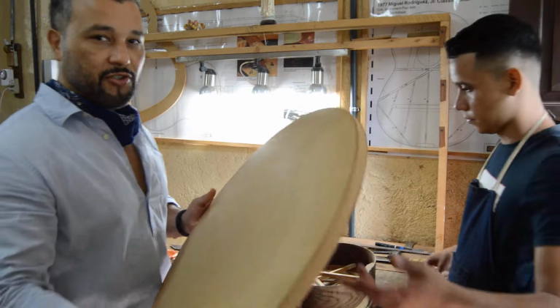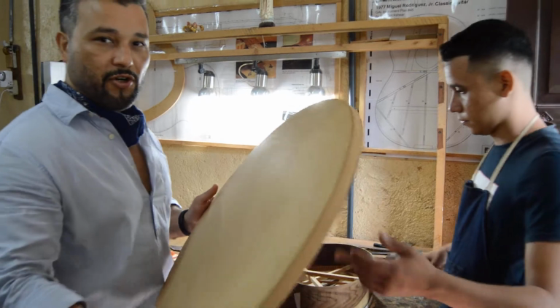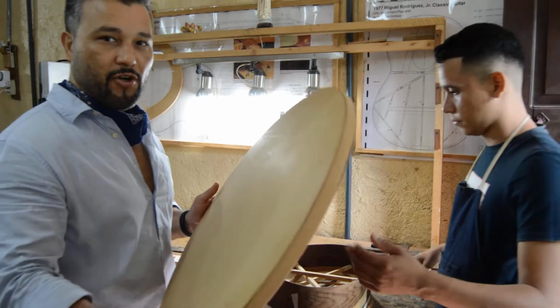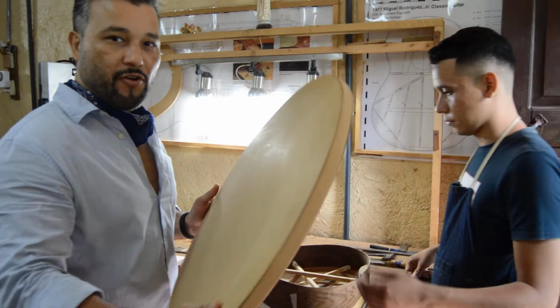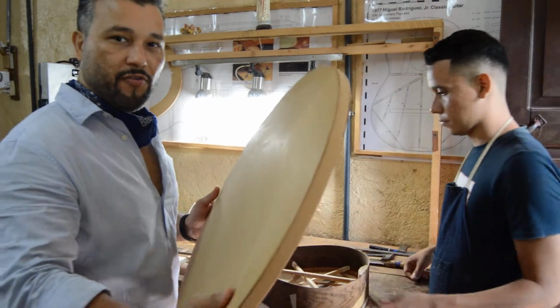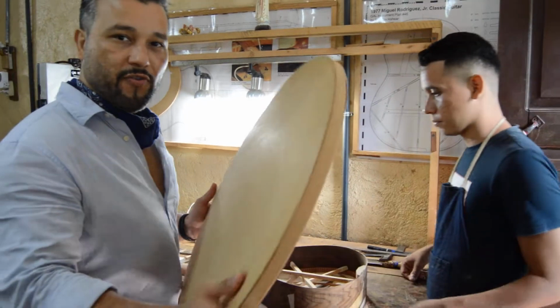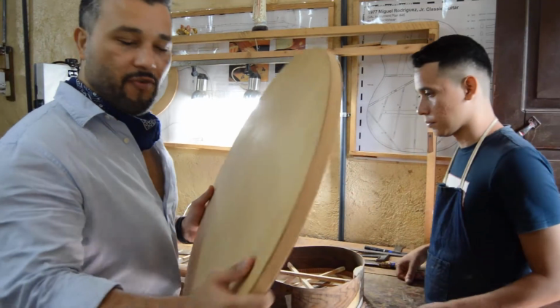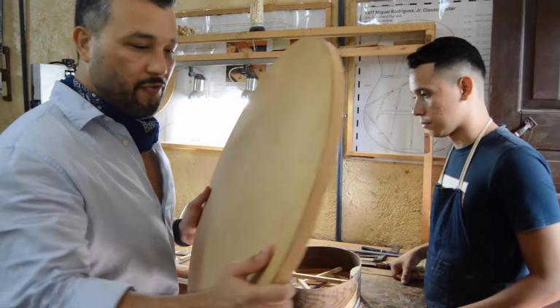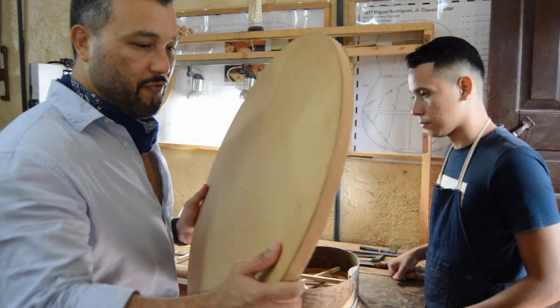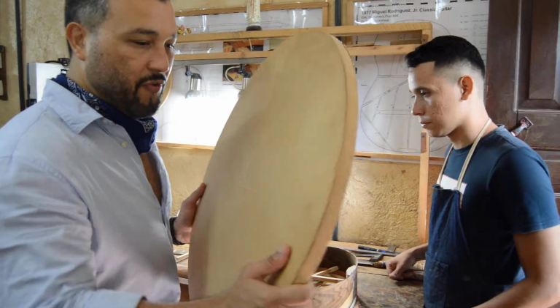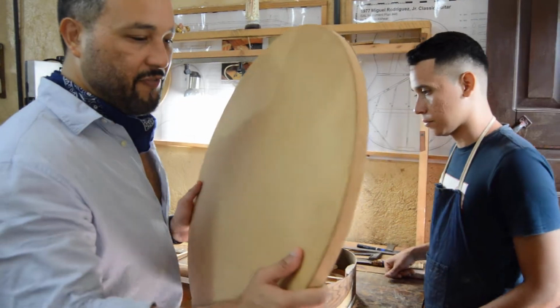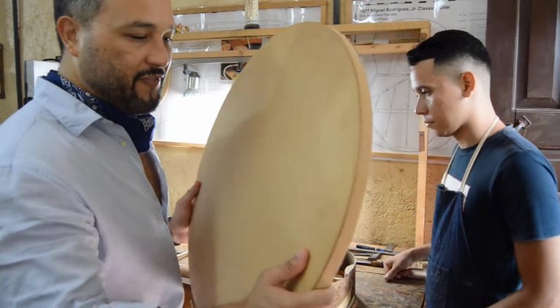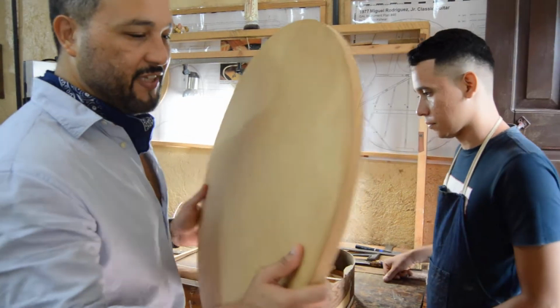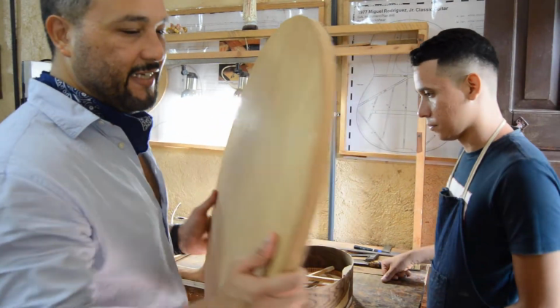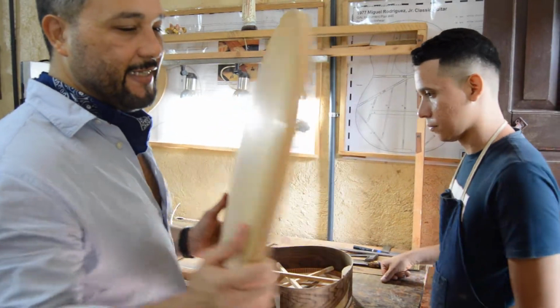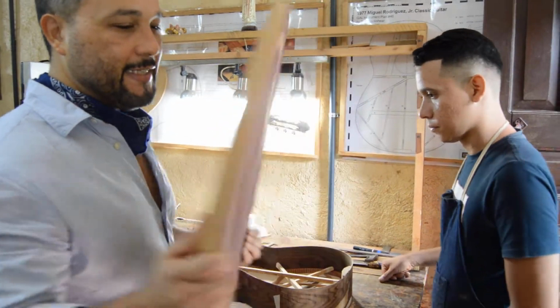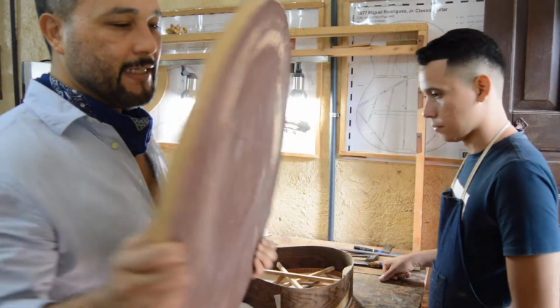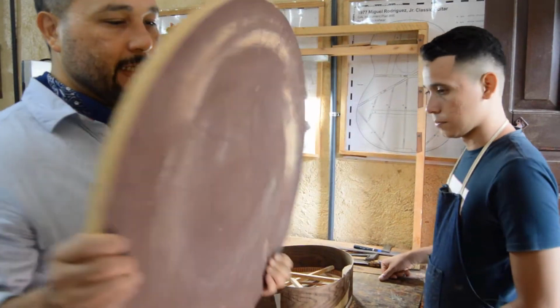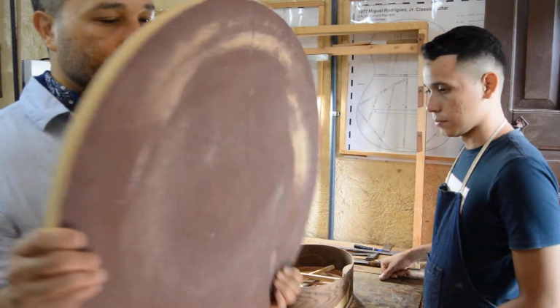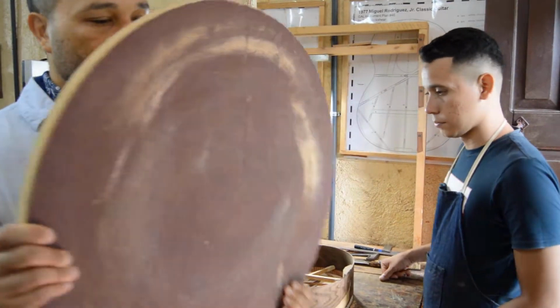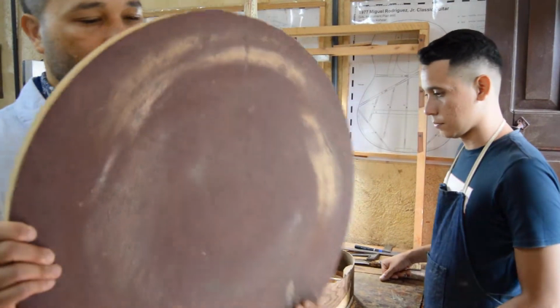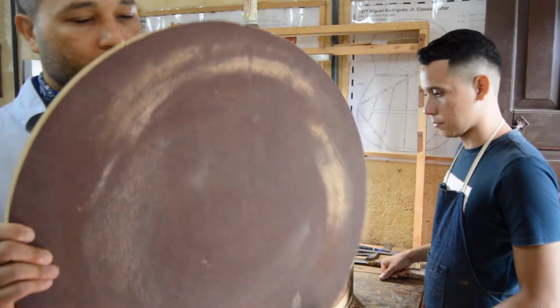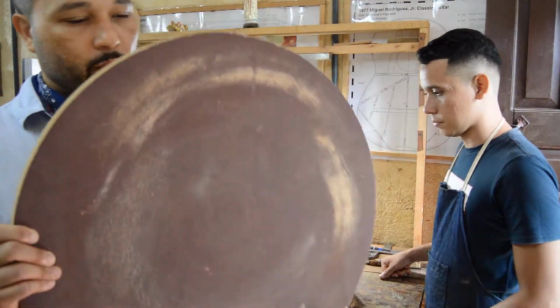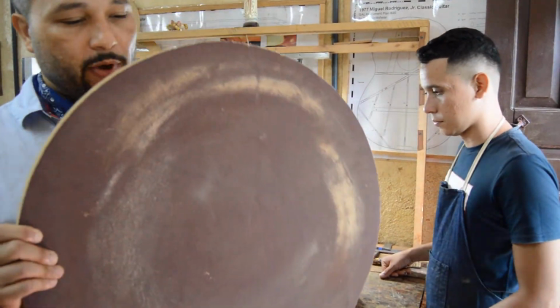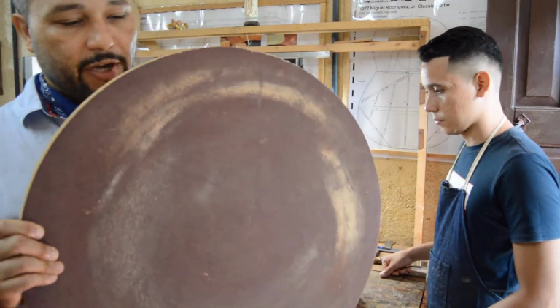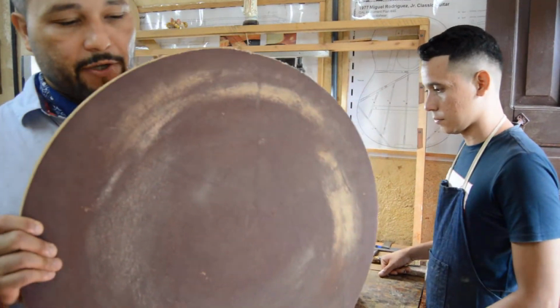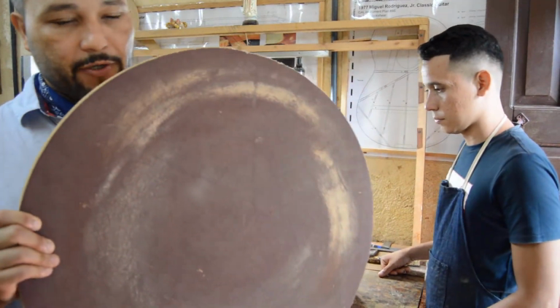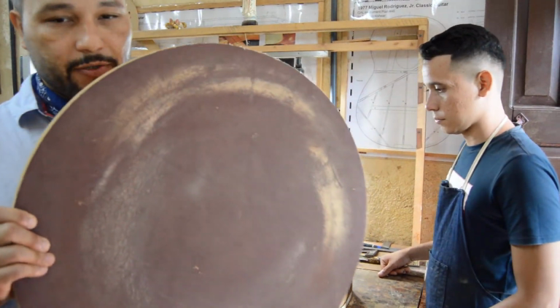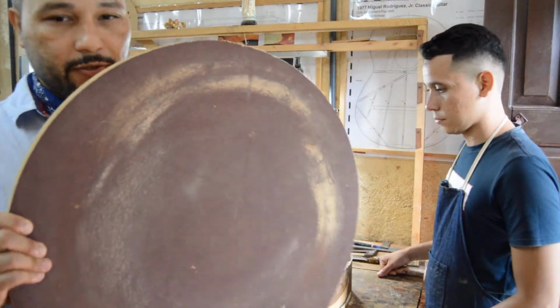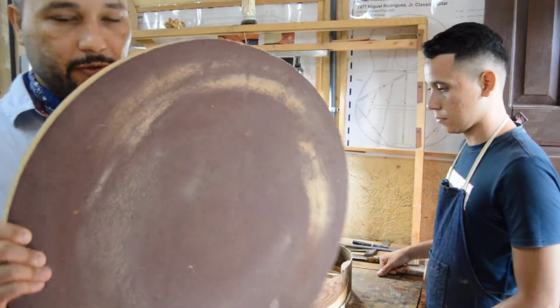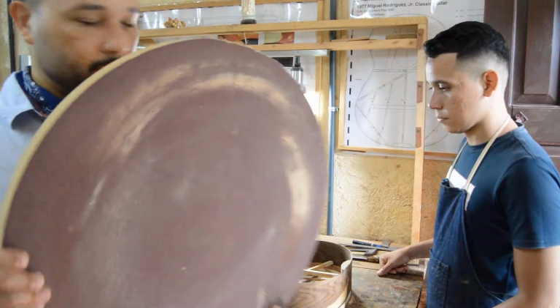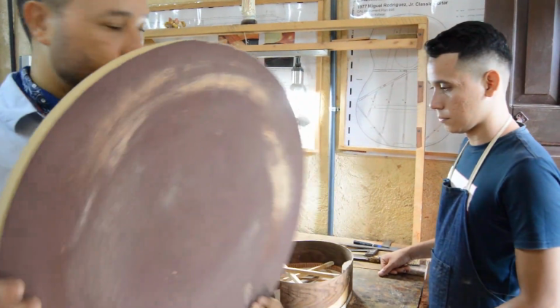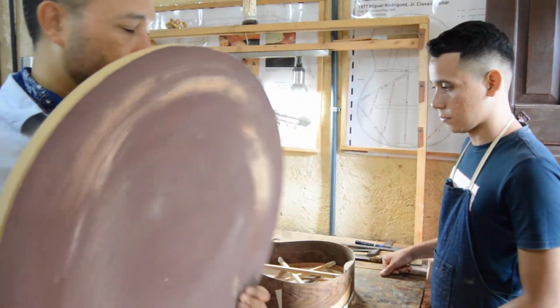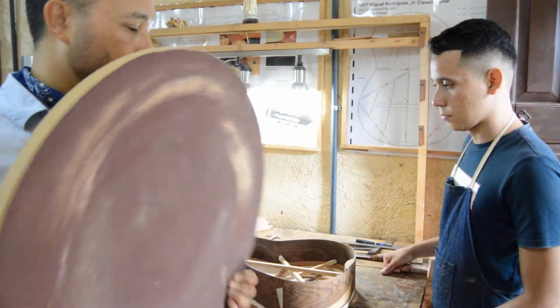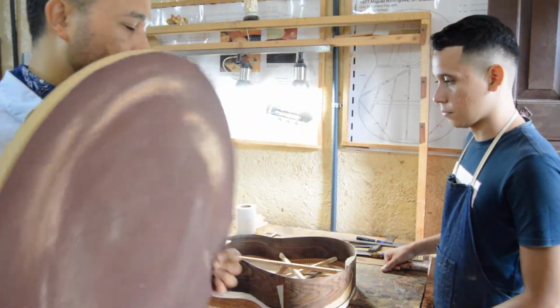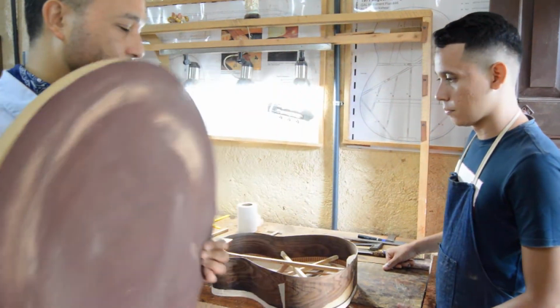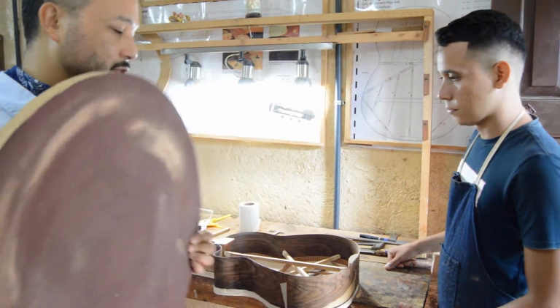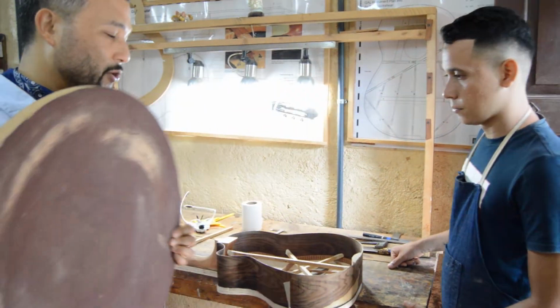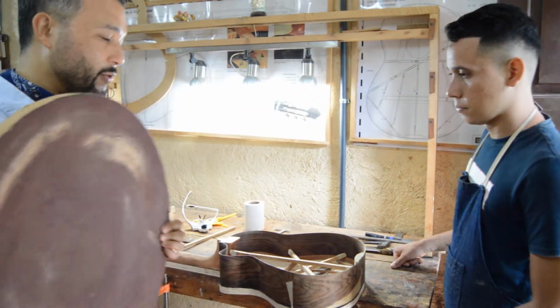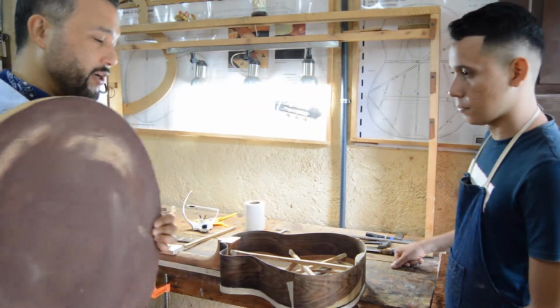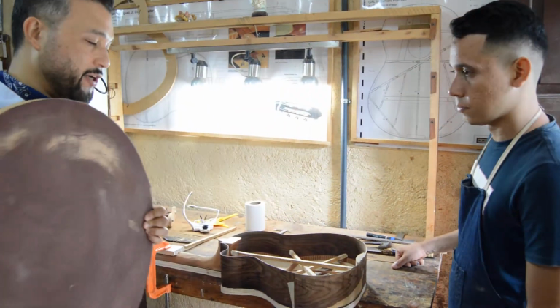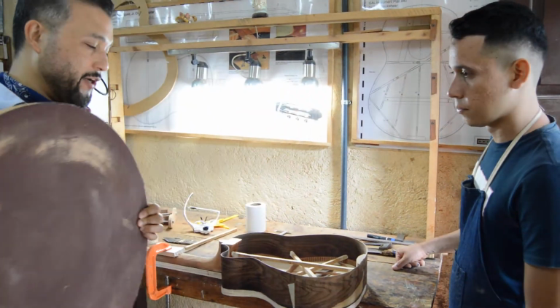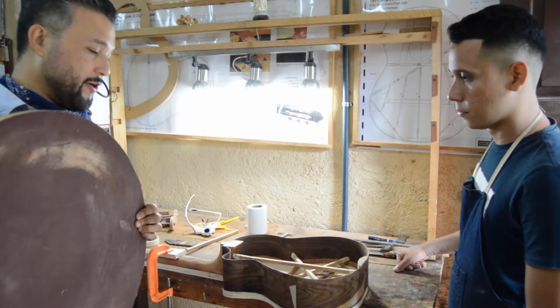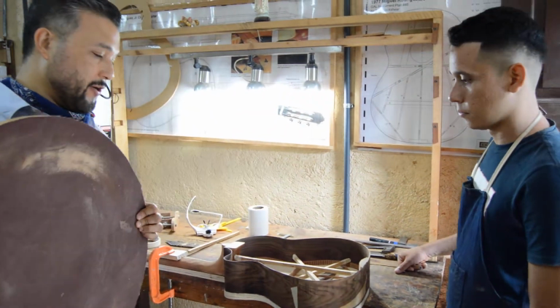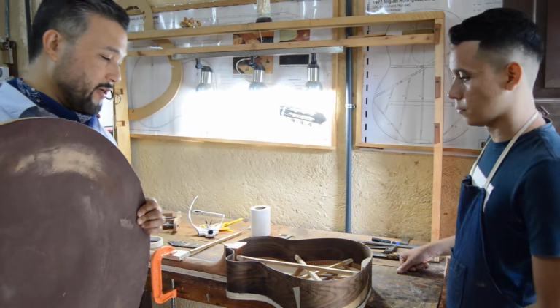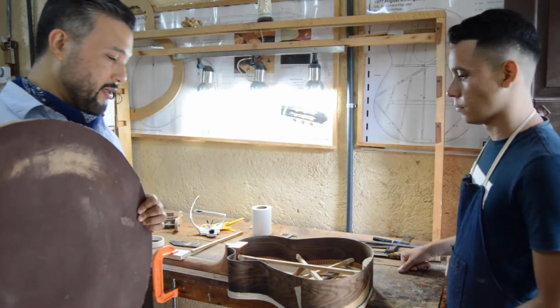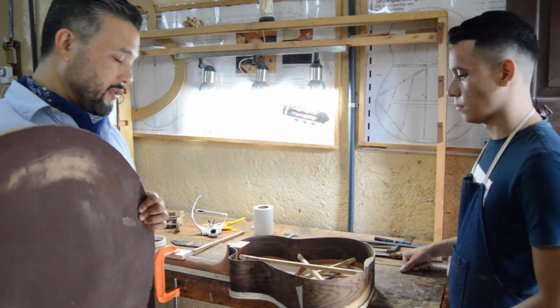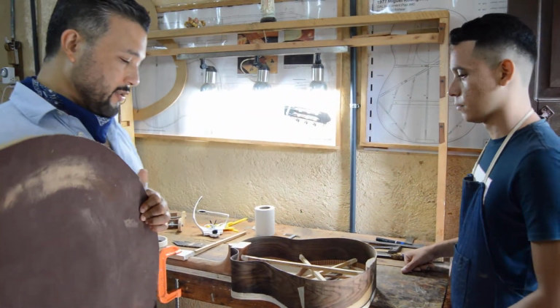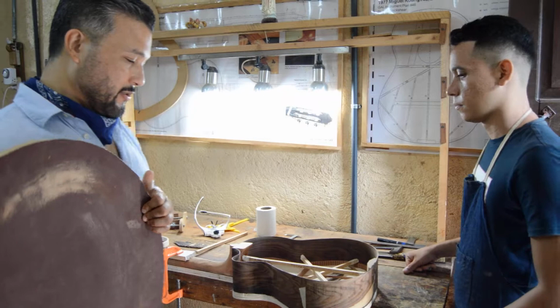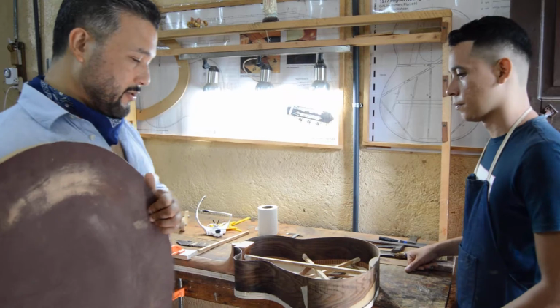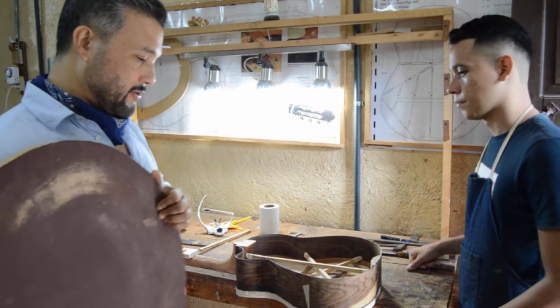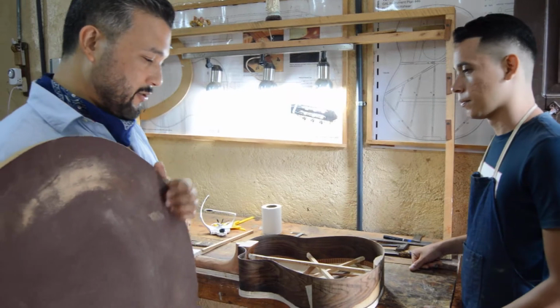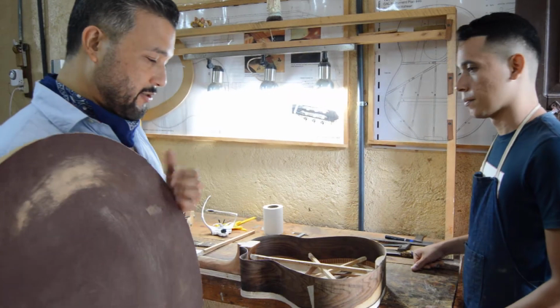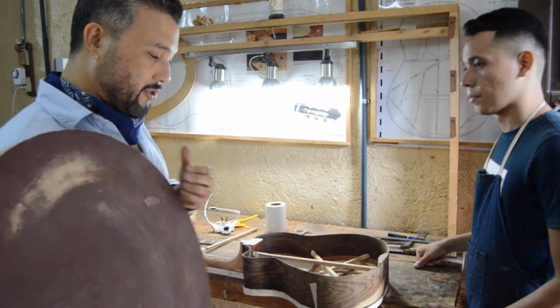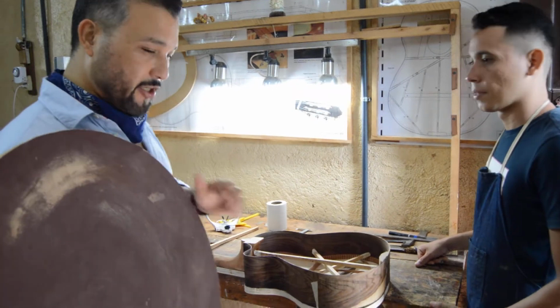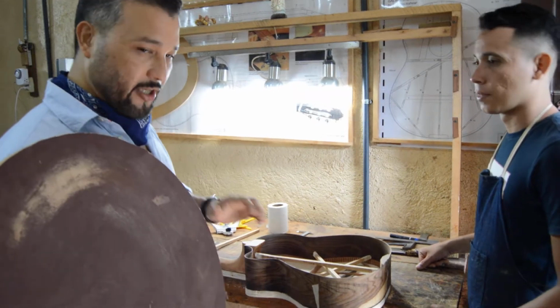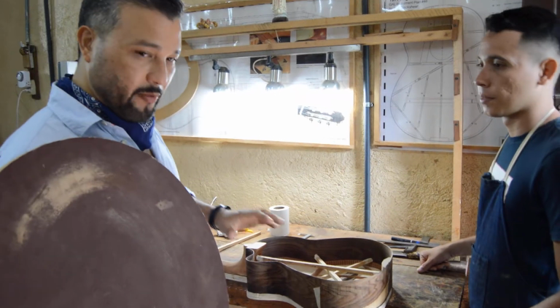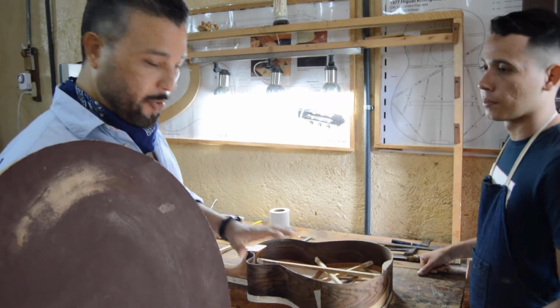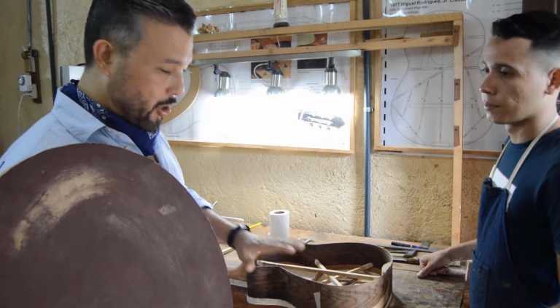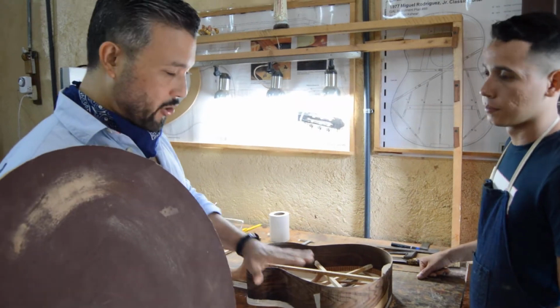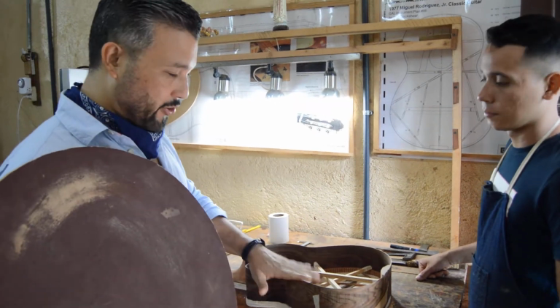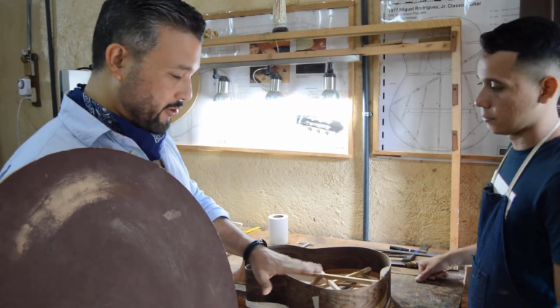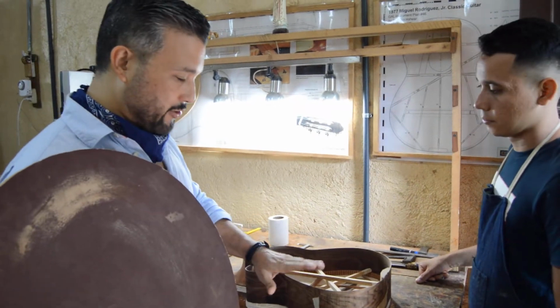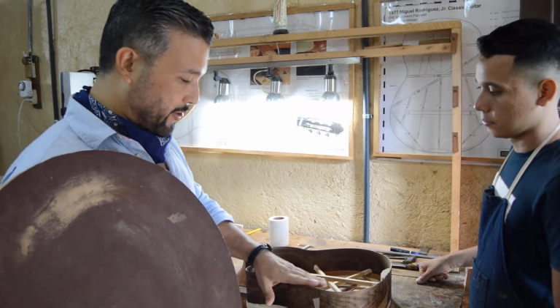This is our 15-radius that is about to go in here. This is the parlor guitar.